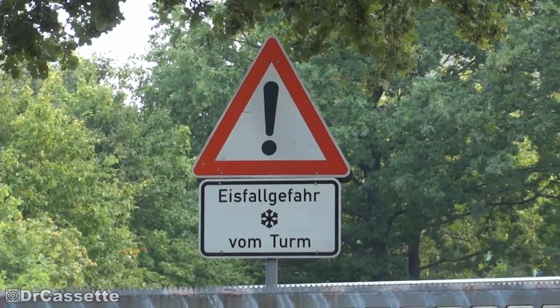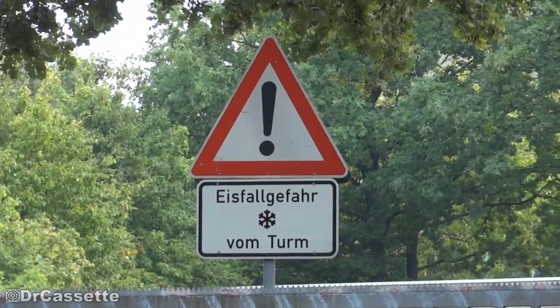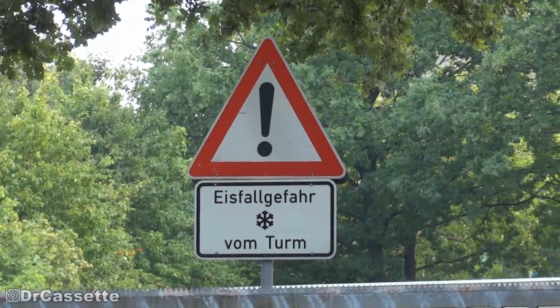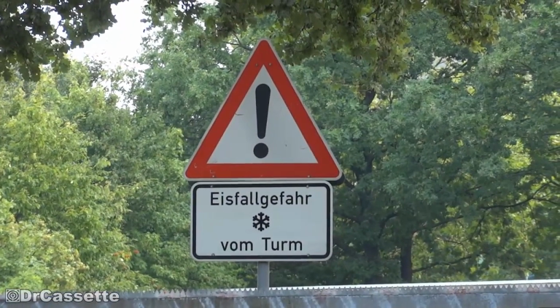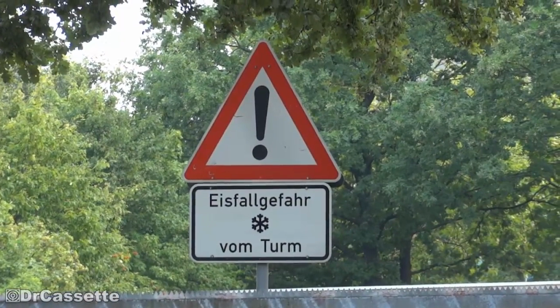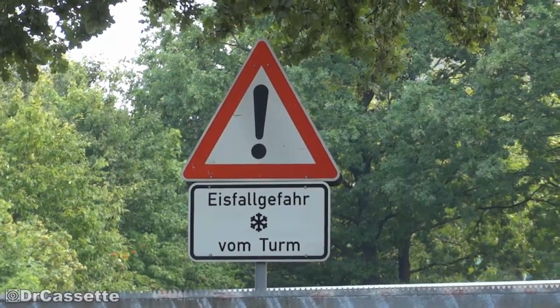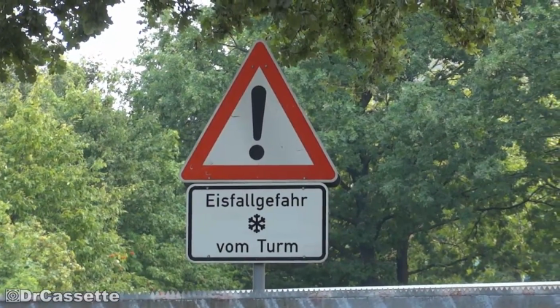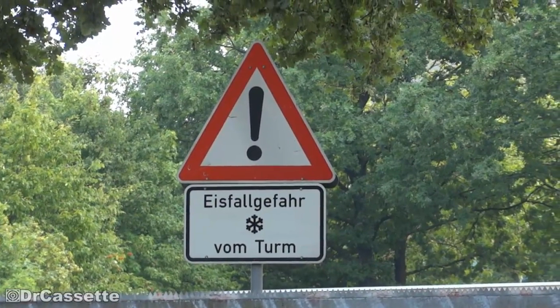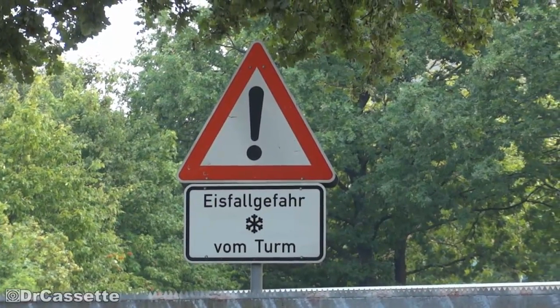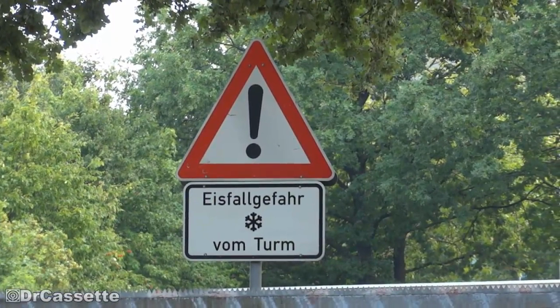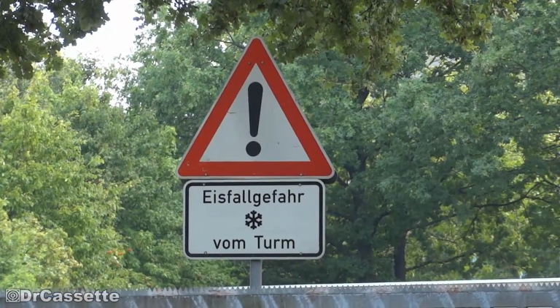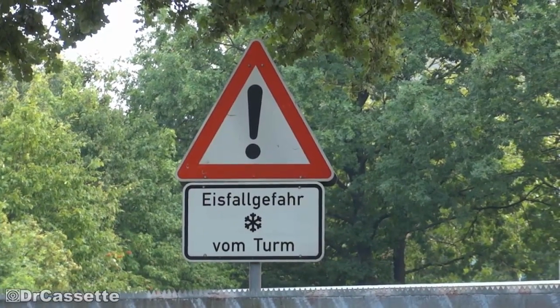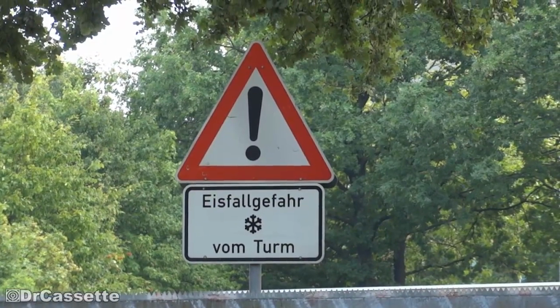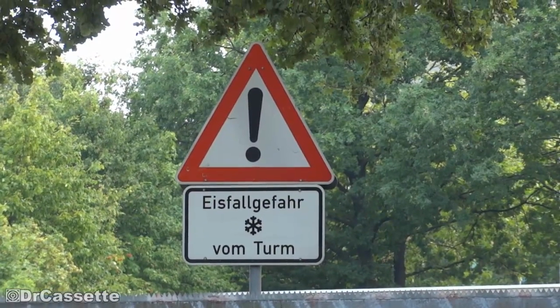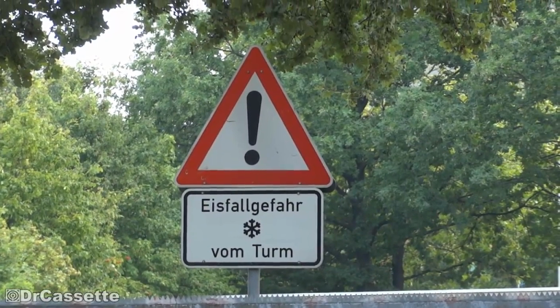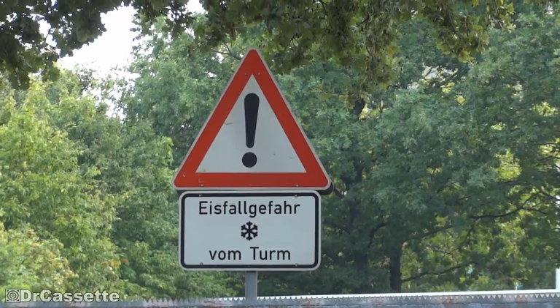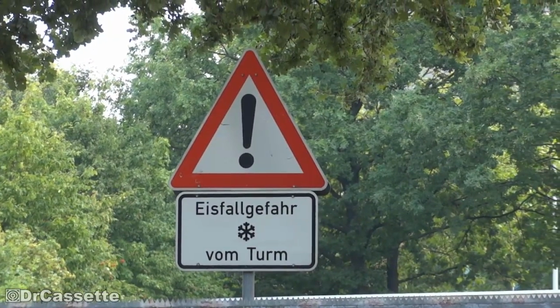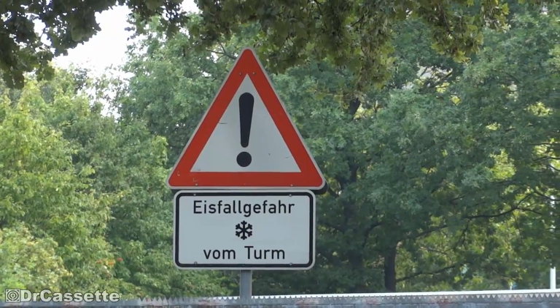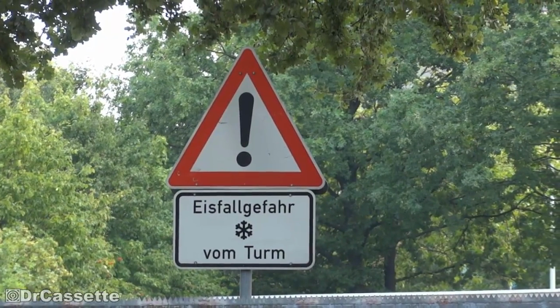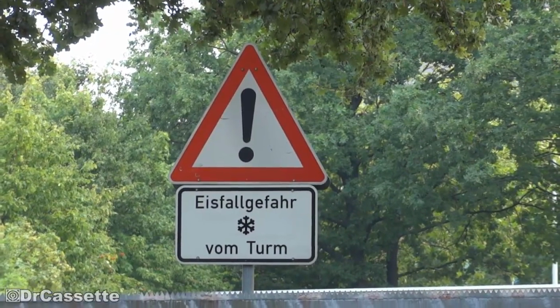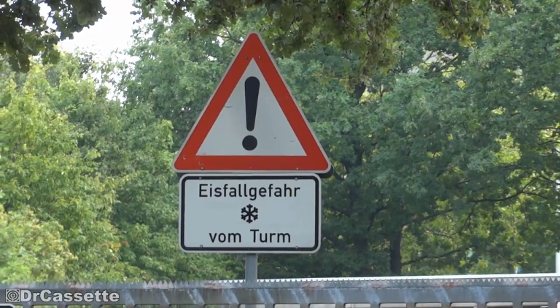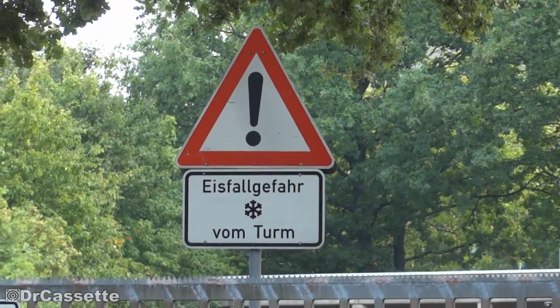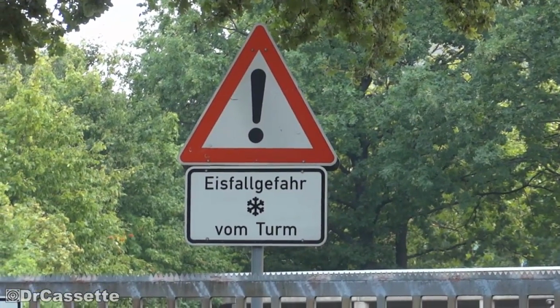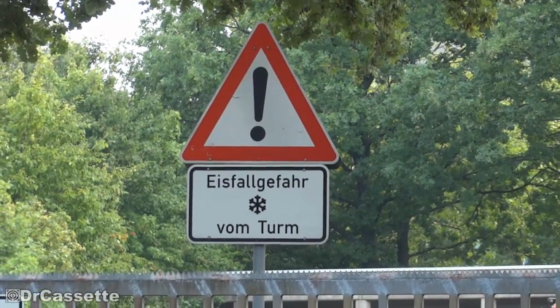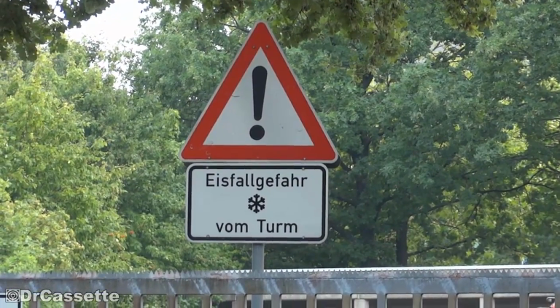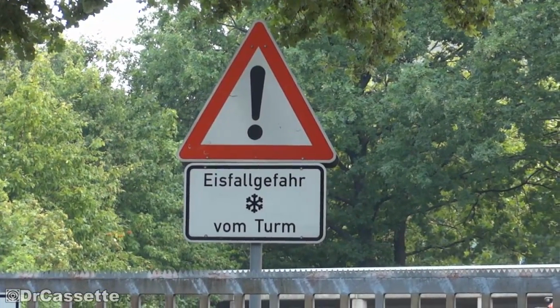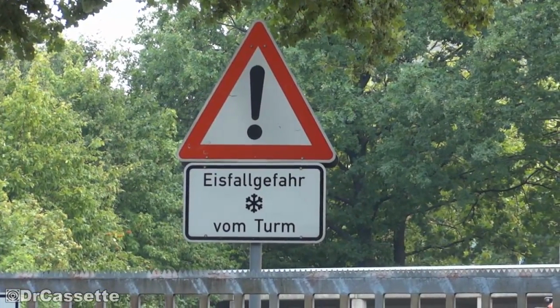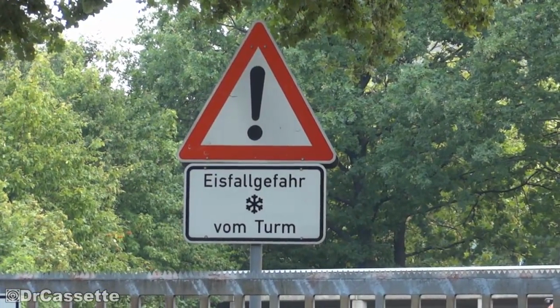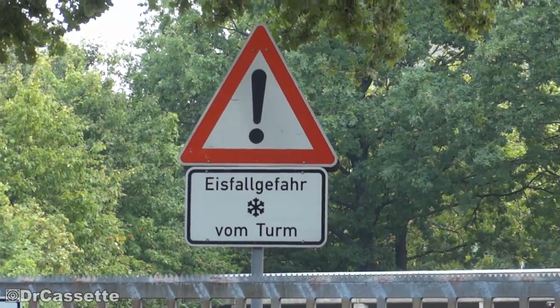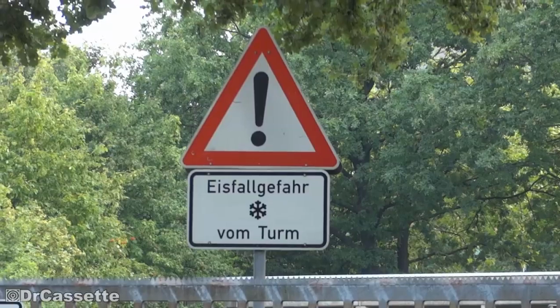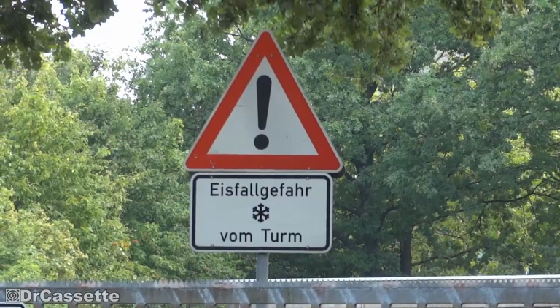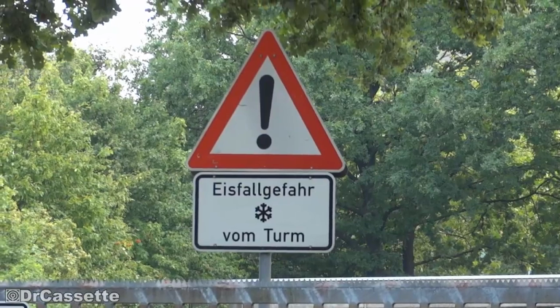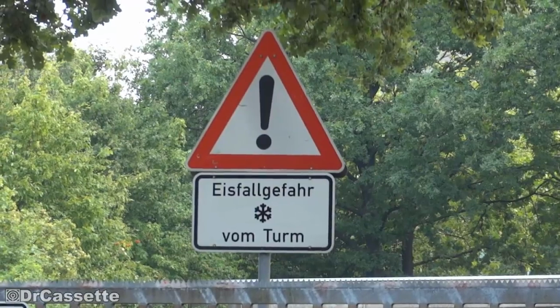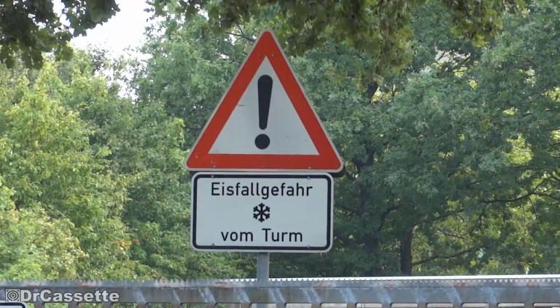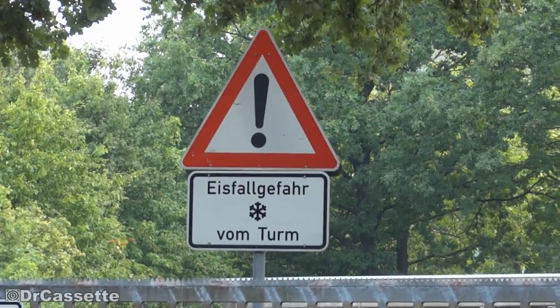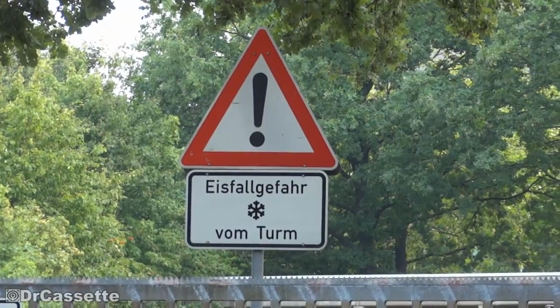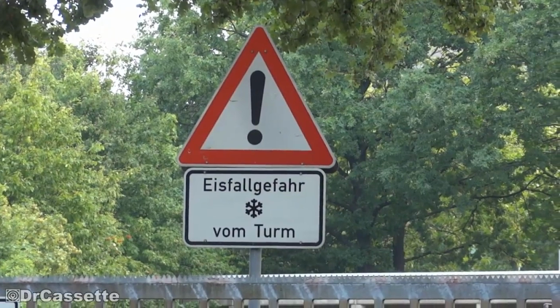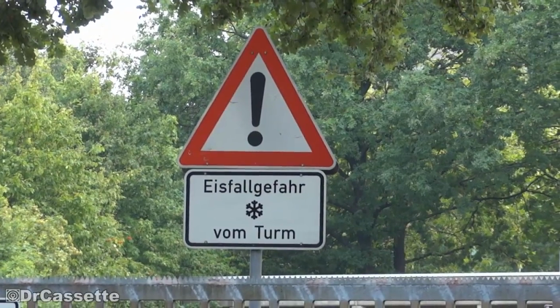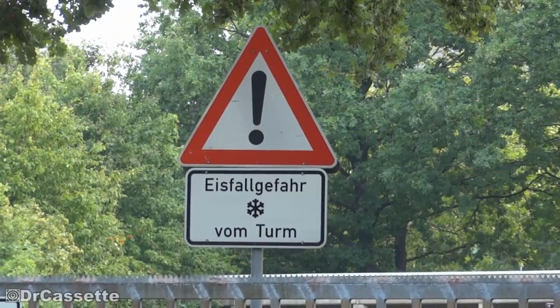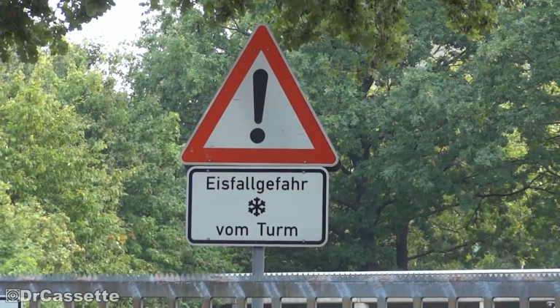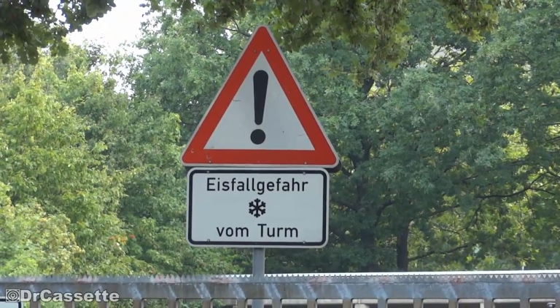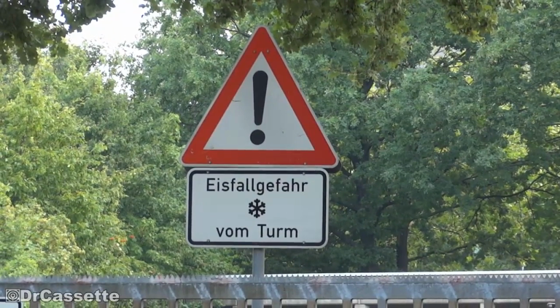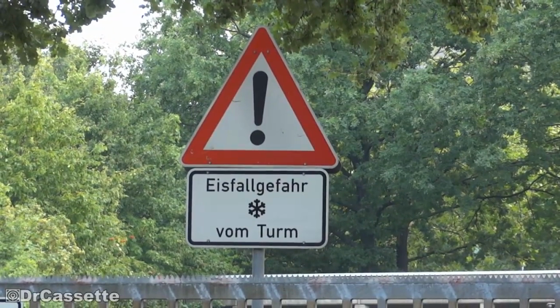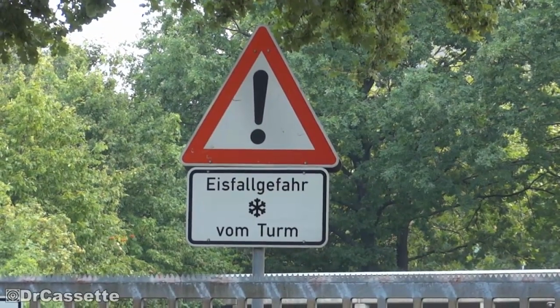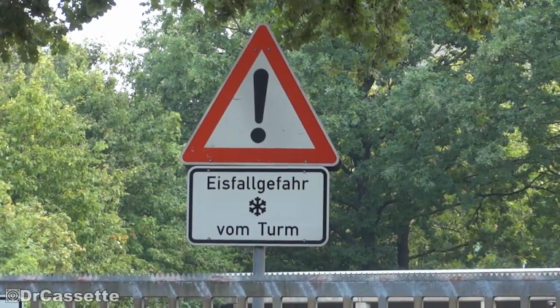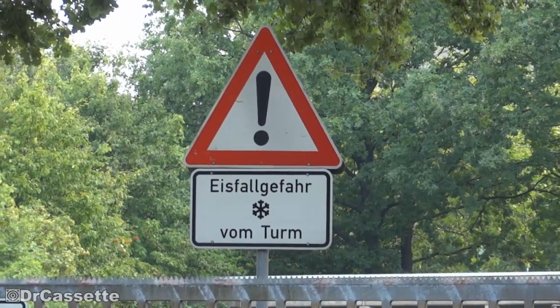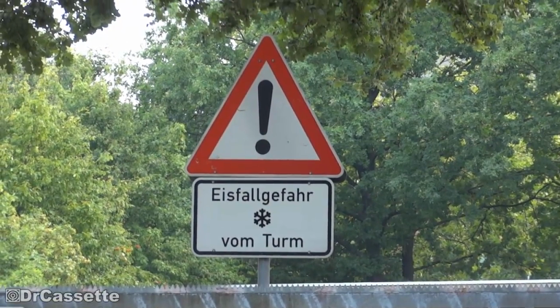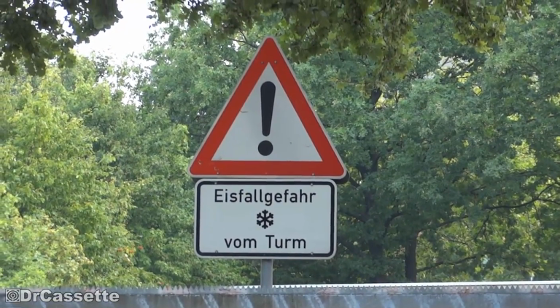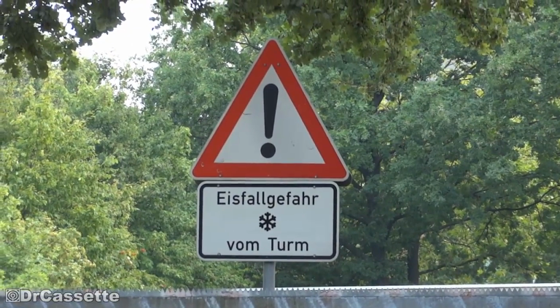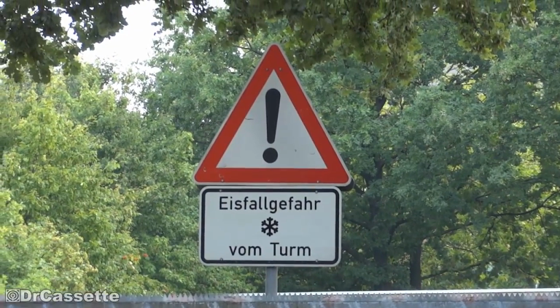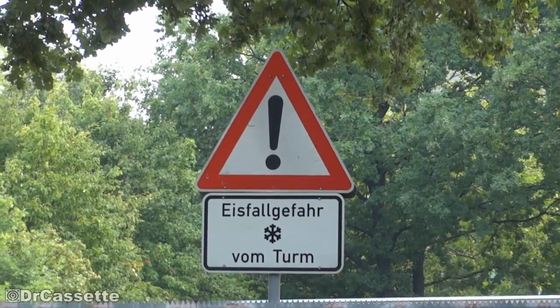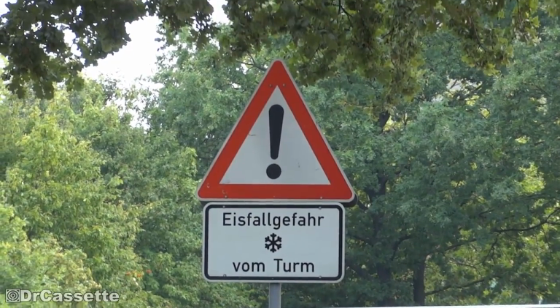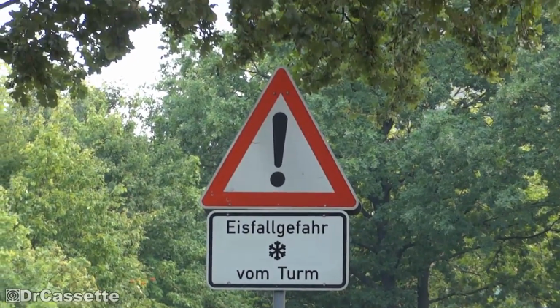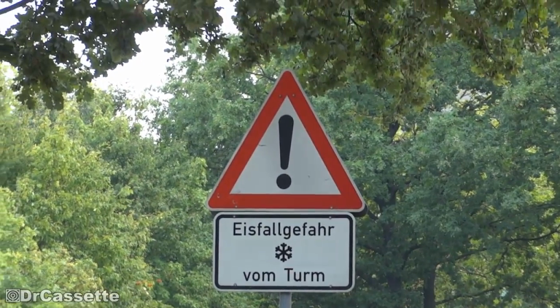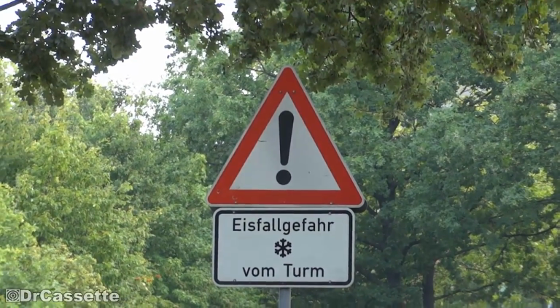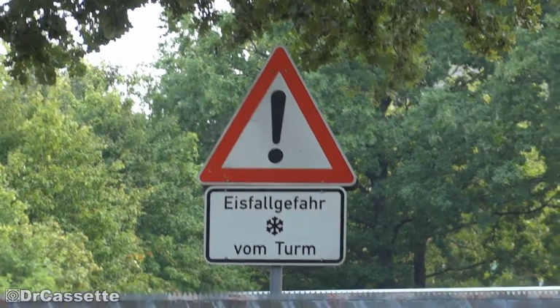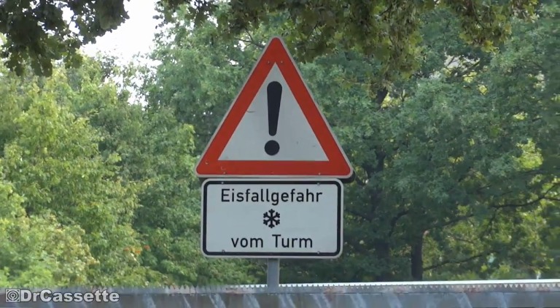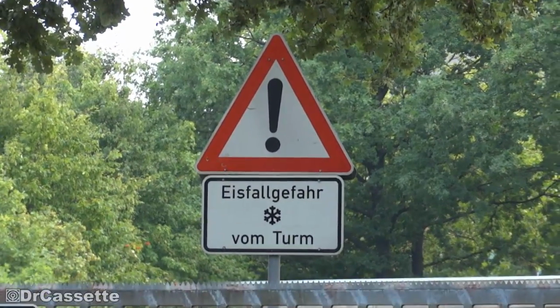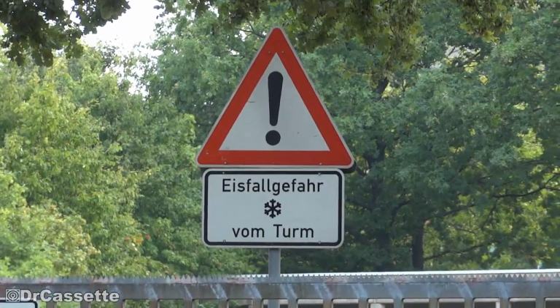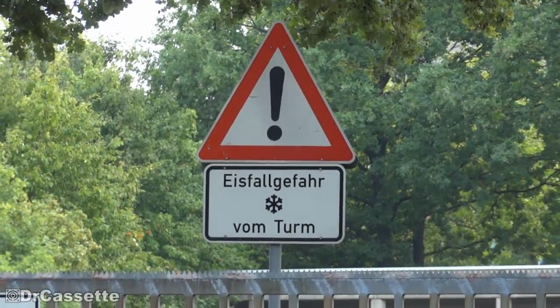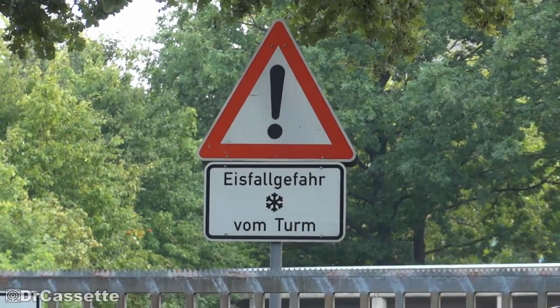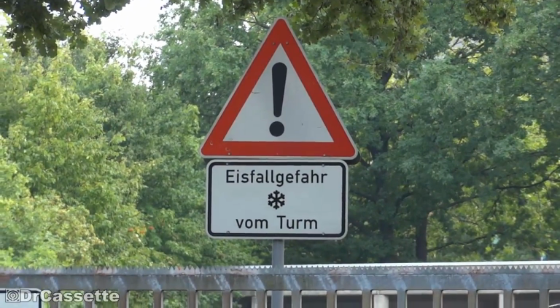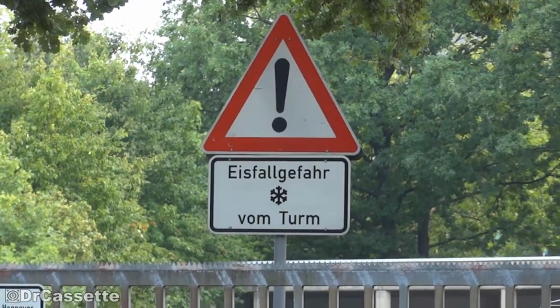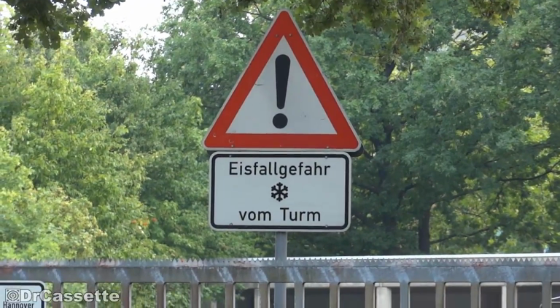Look at that! That sign warns you that during the winter, ice could fall down from the tower.